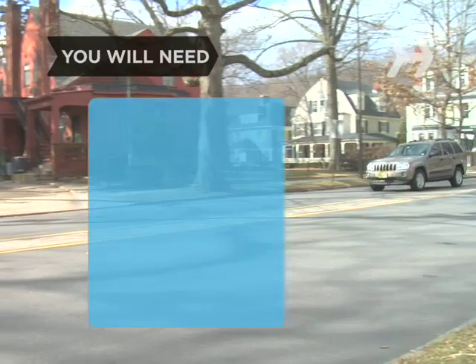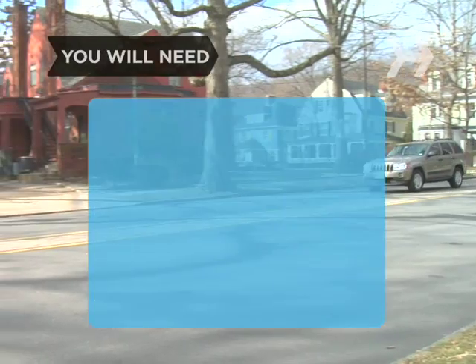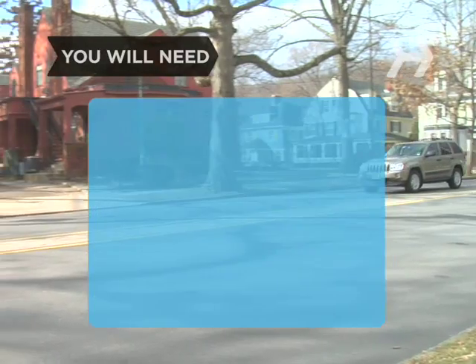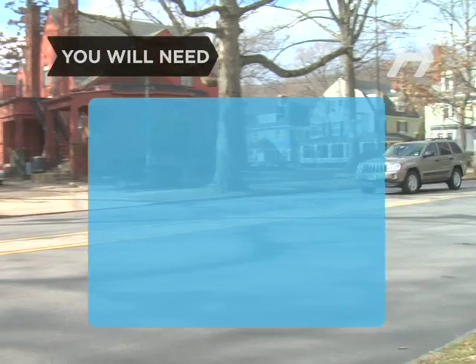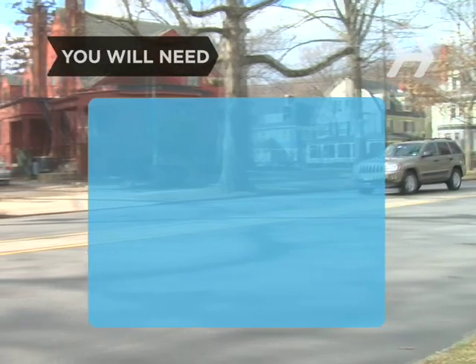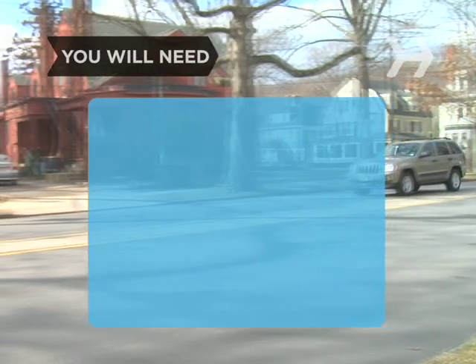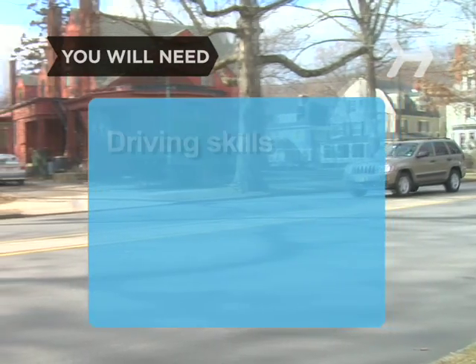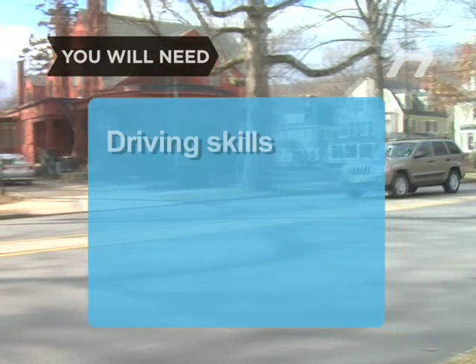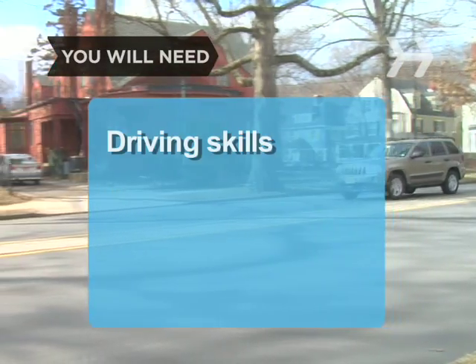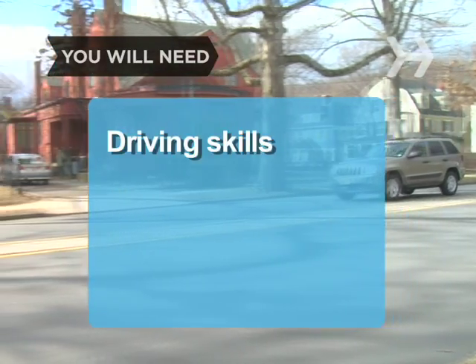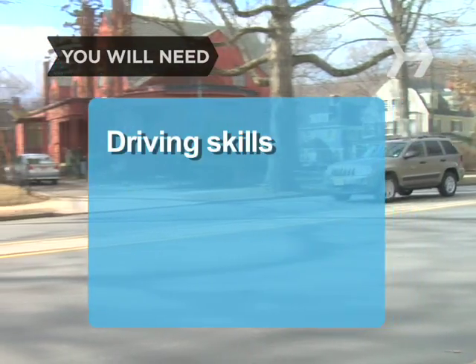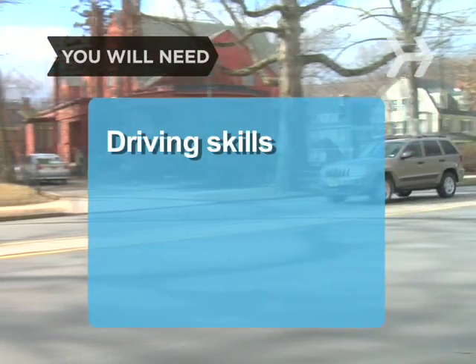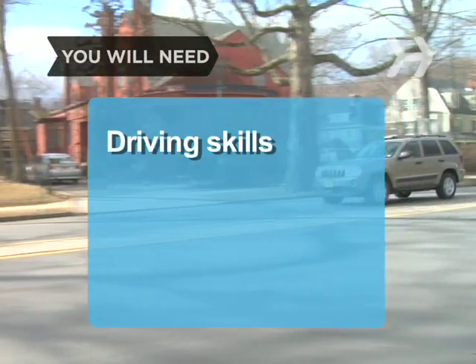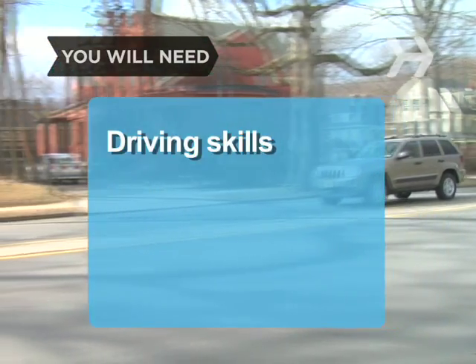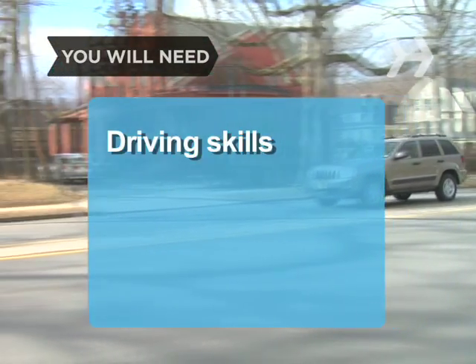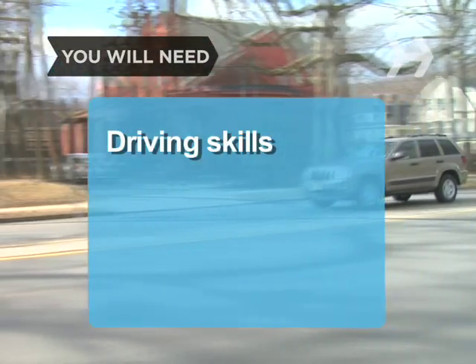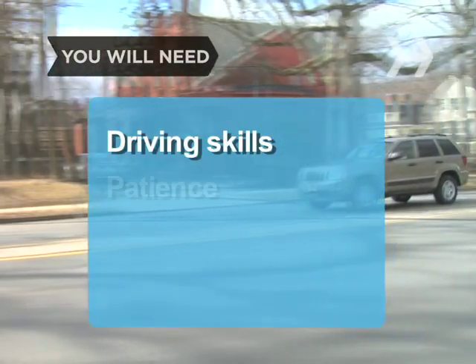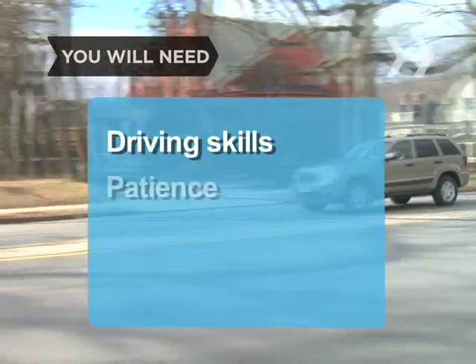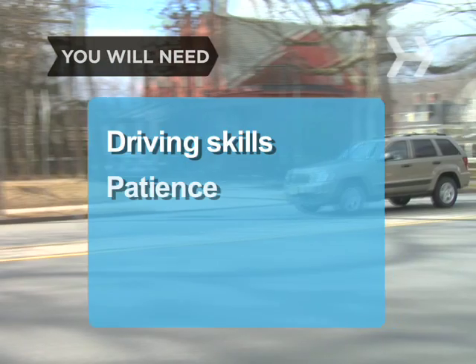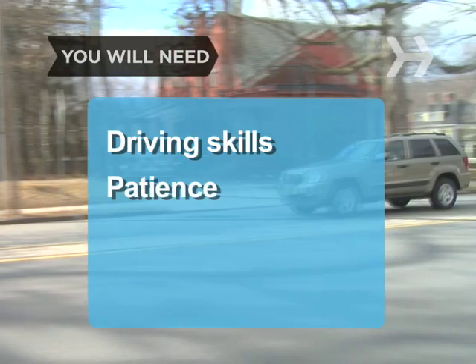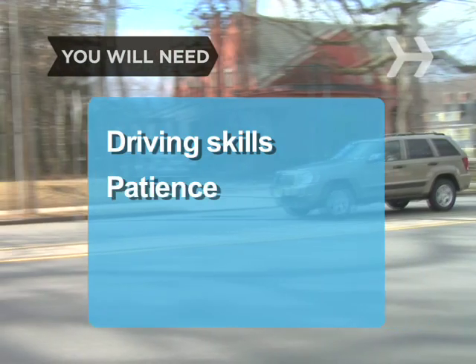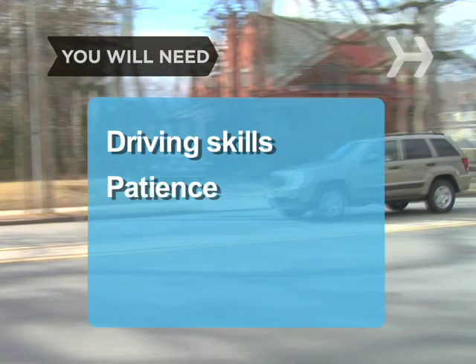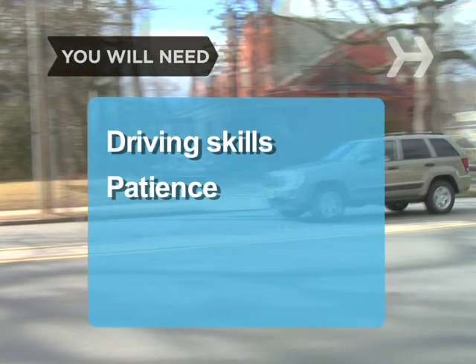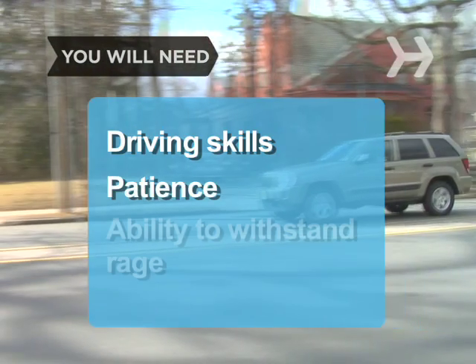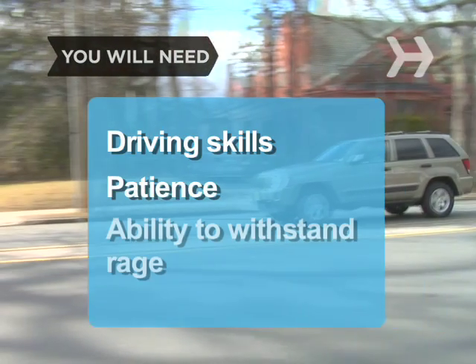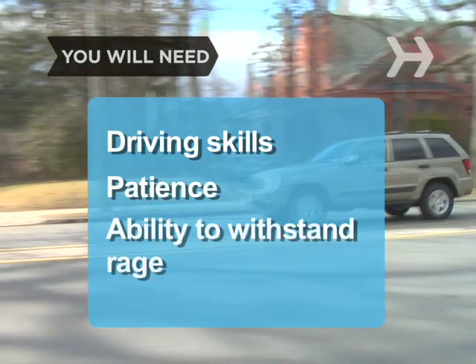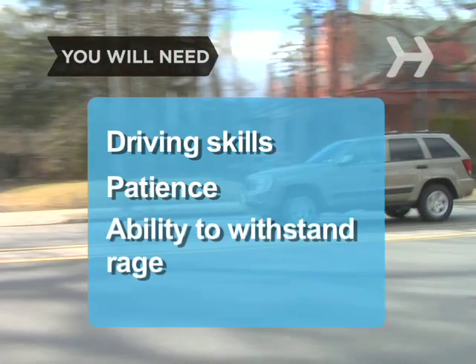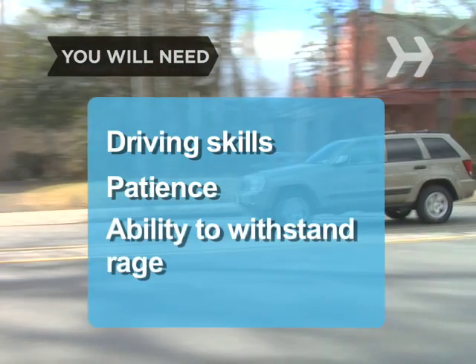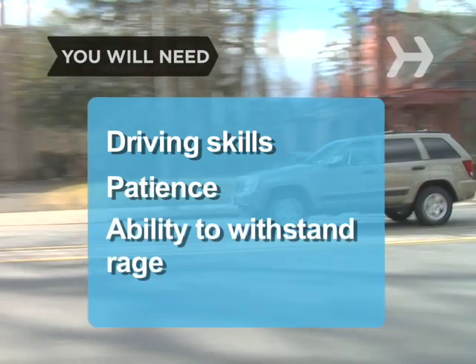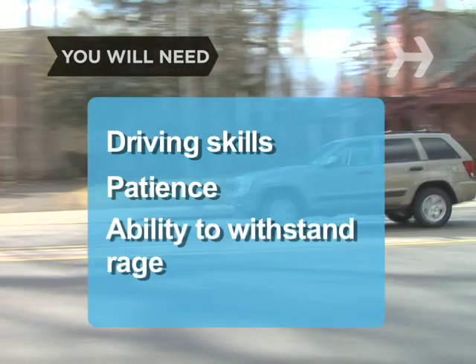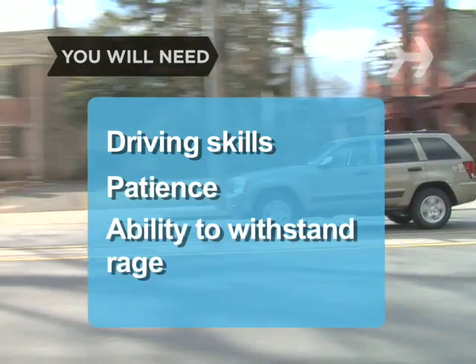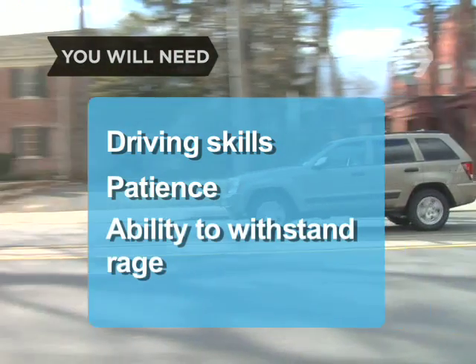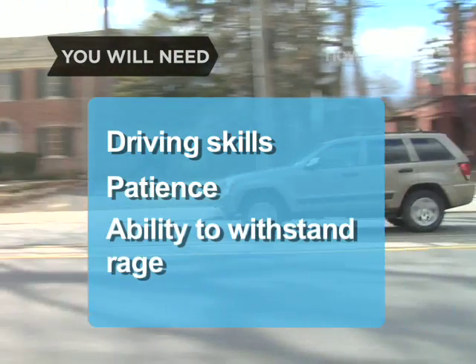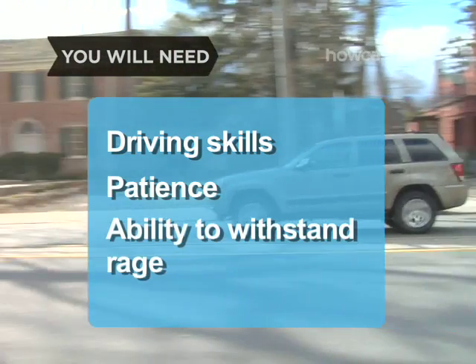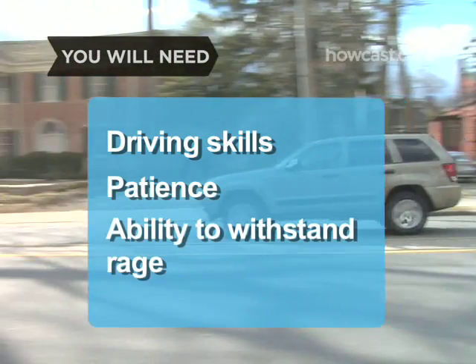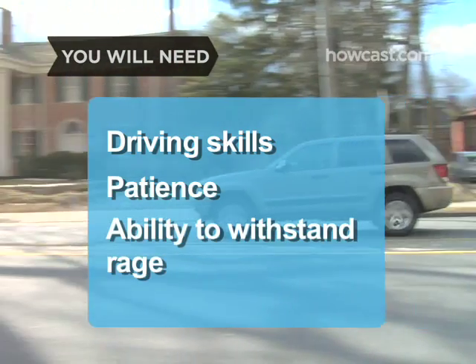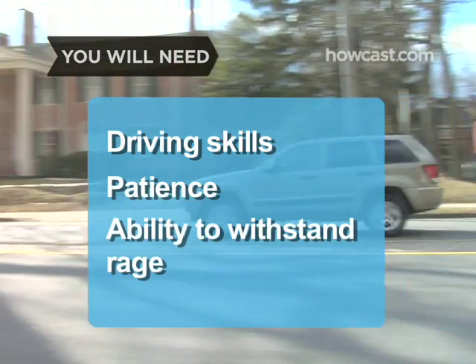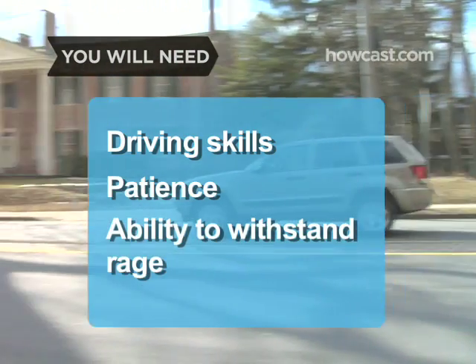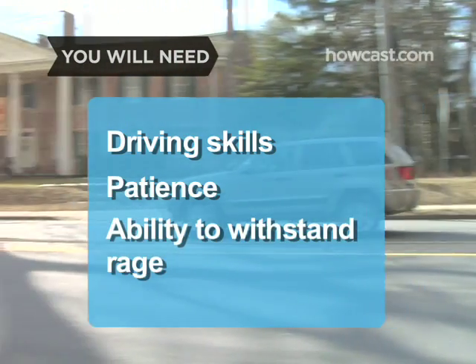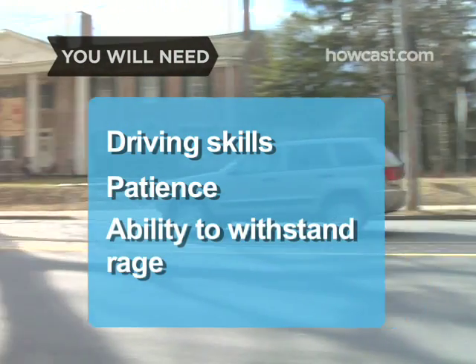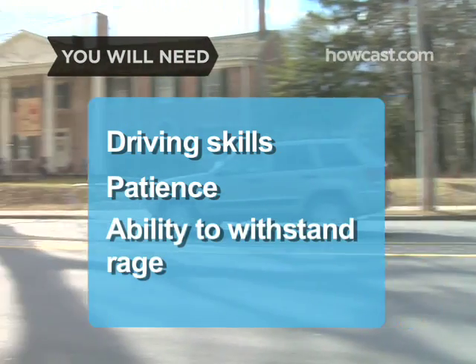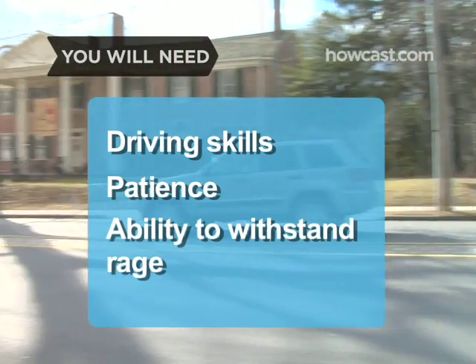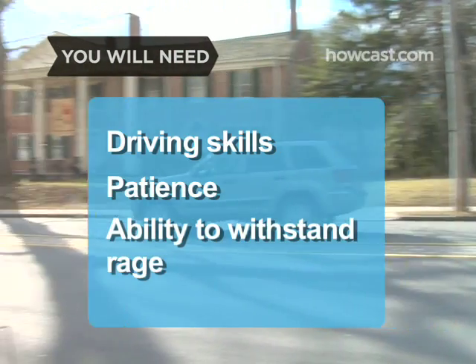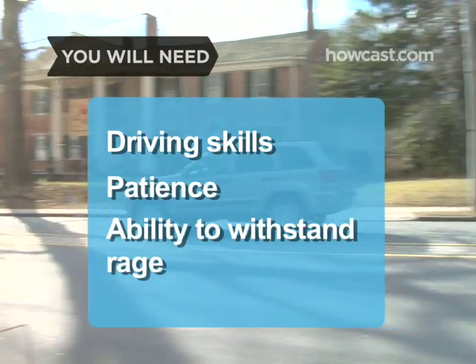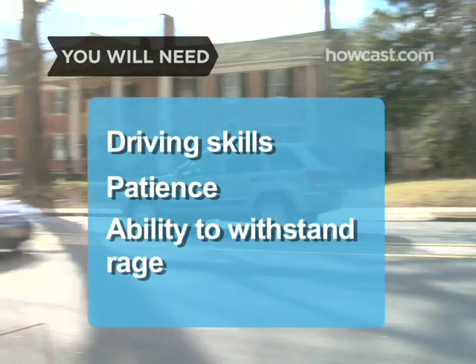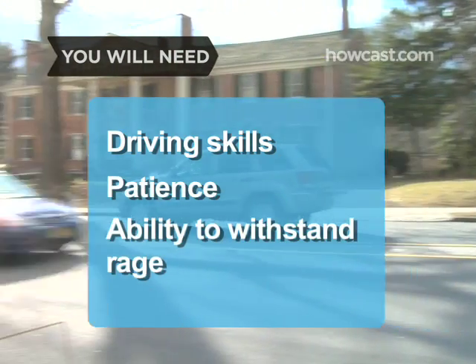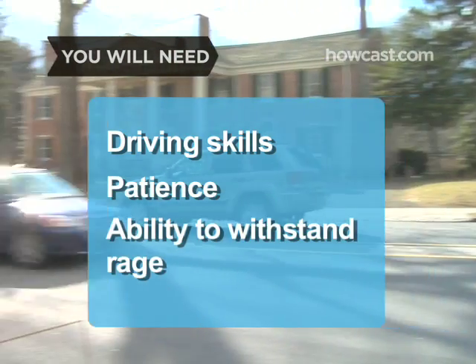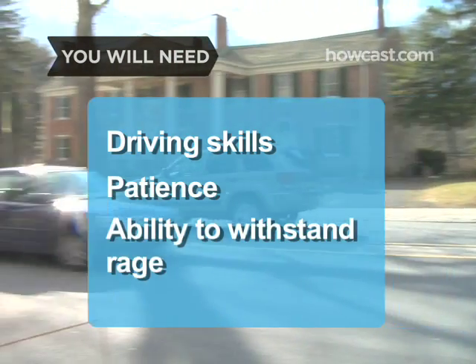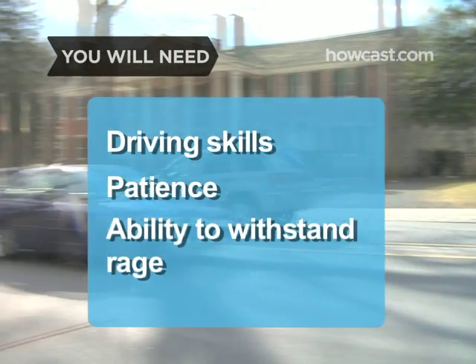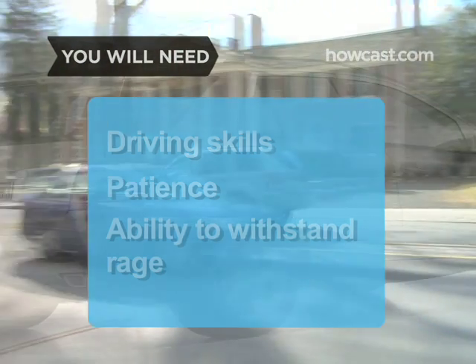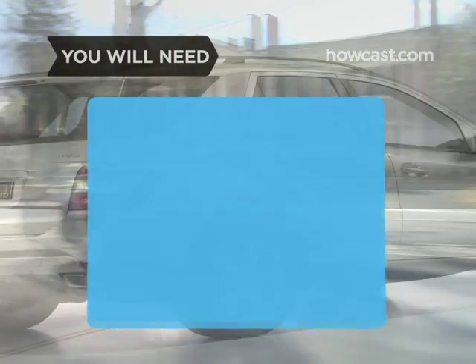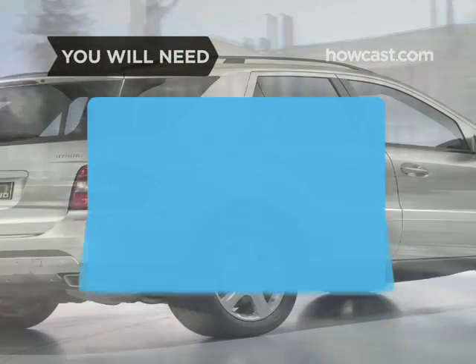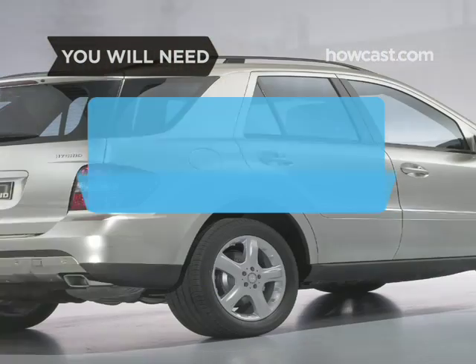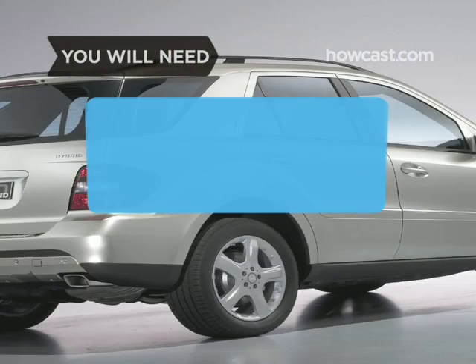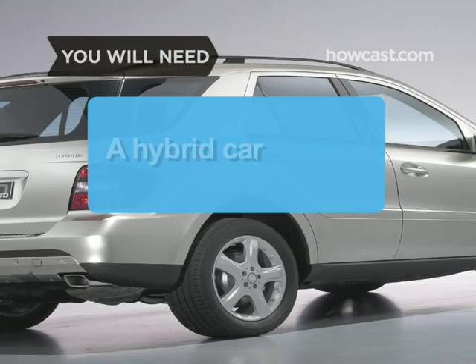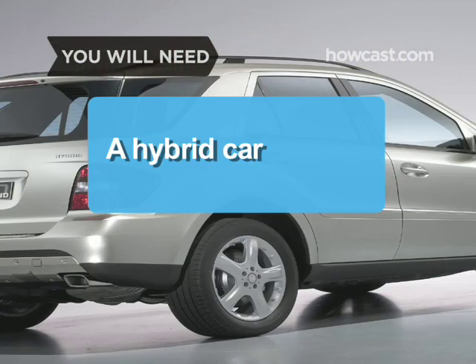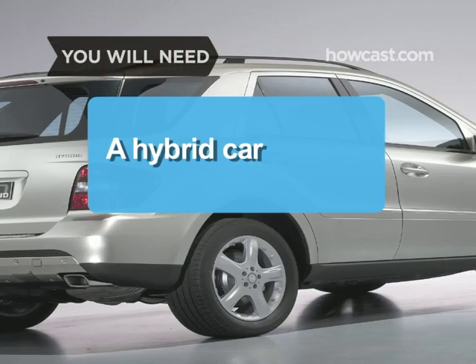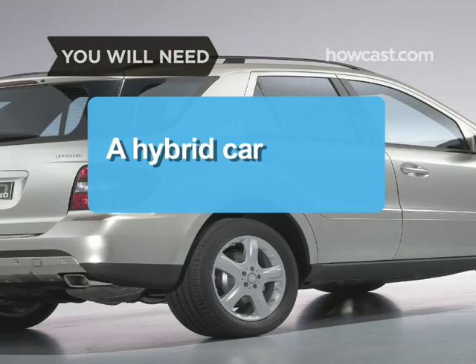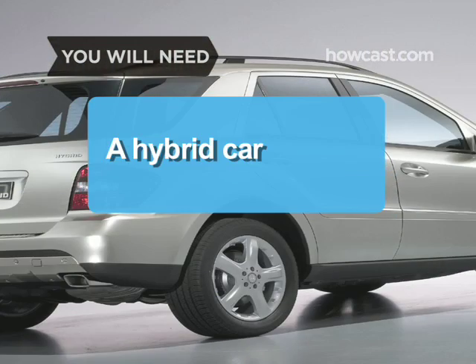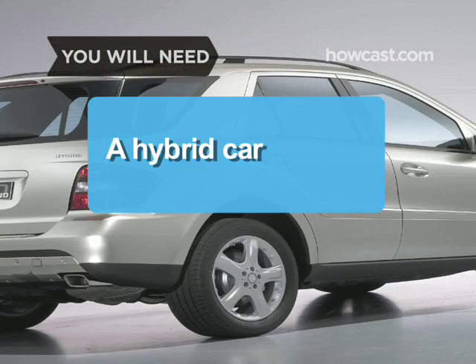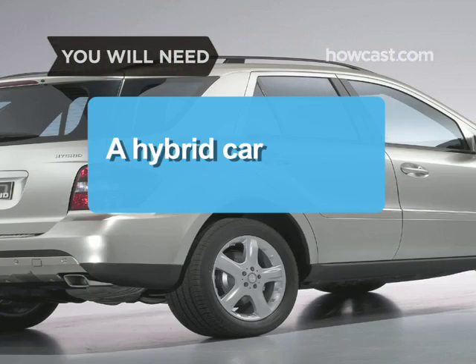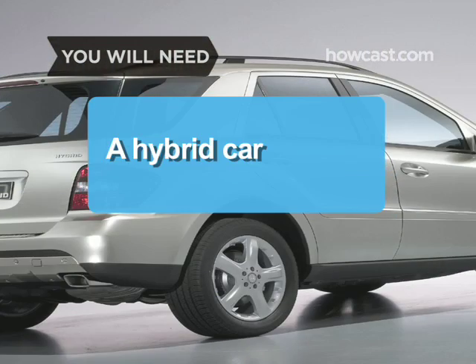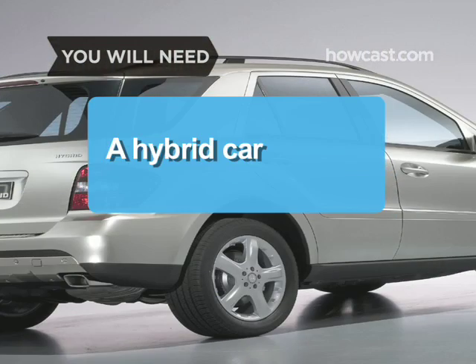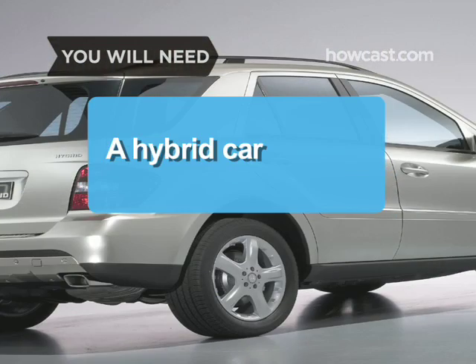You will need: driving skills, patience, and the ability to withstand other drivers' rage. A hybrid car is also helpful.